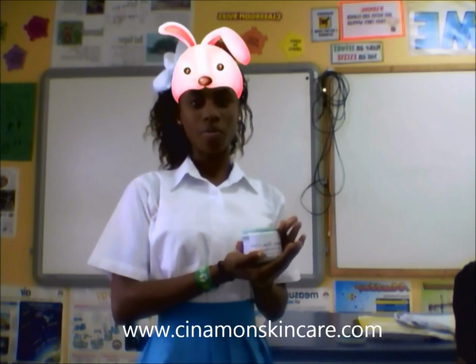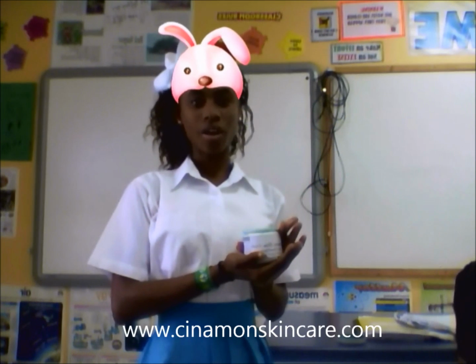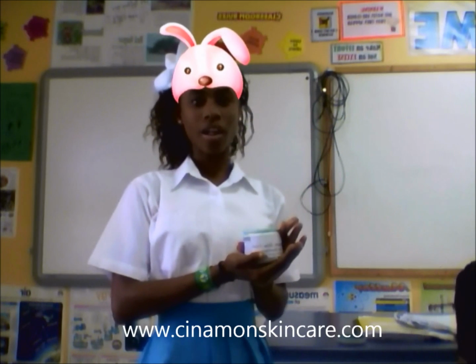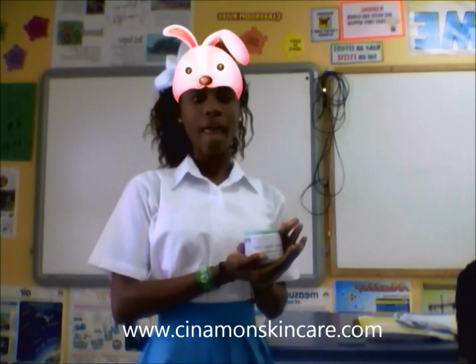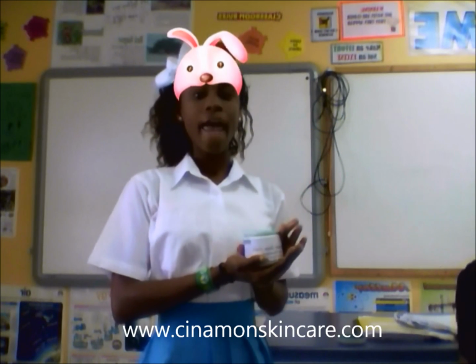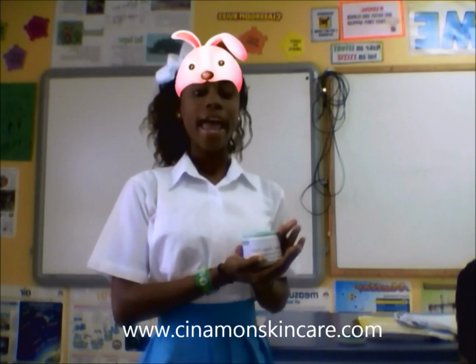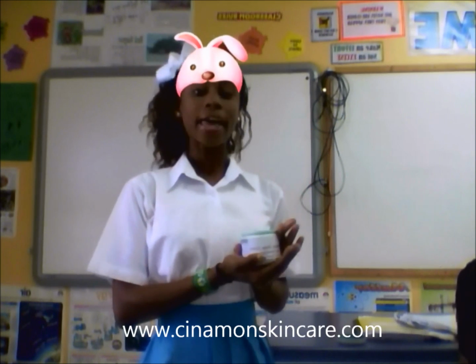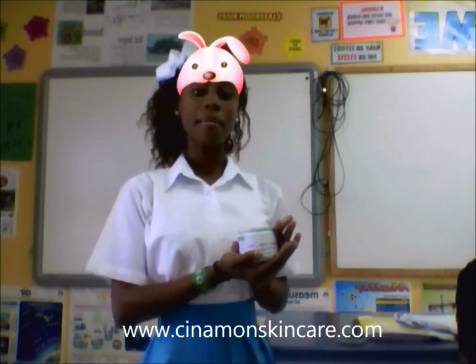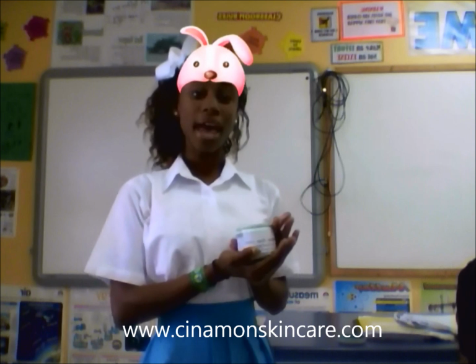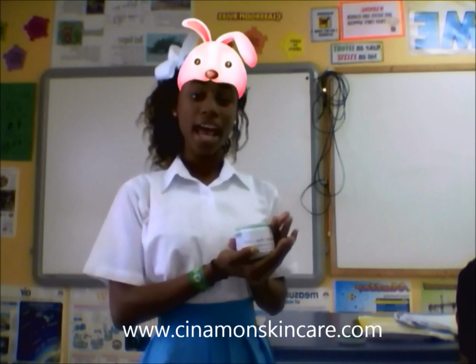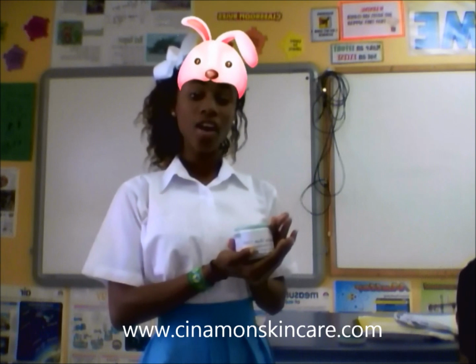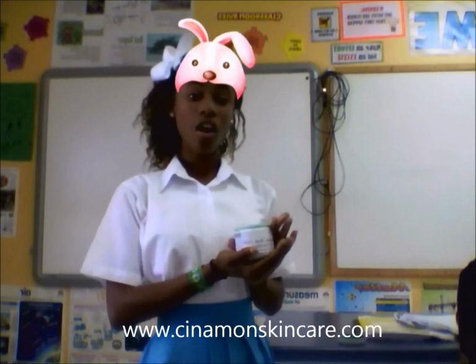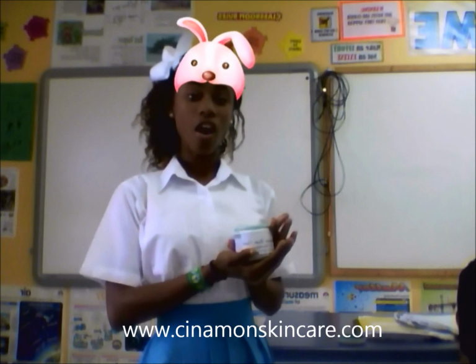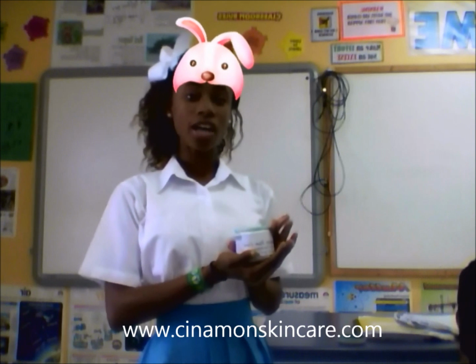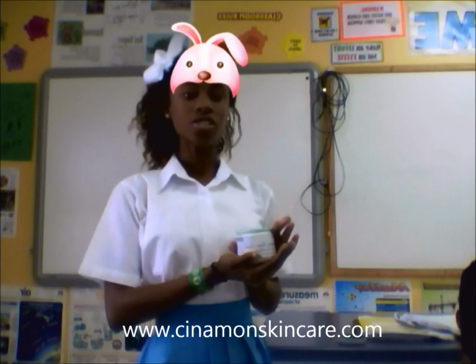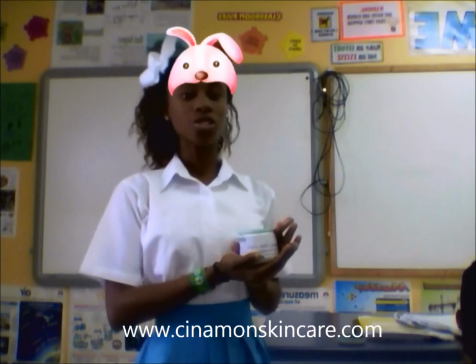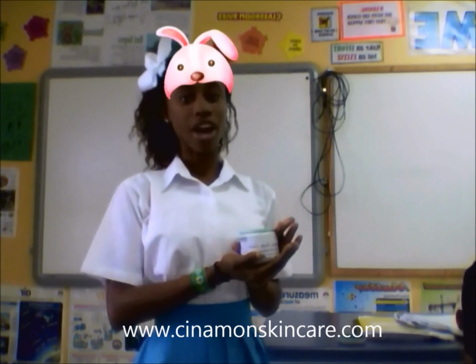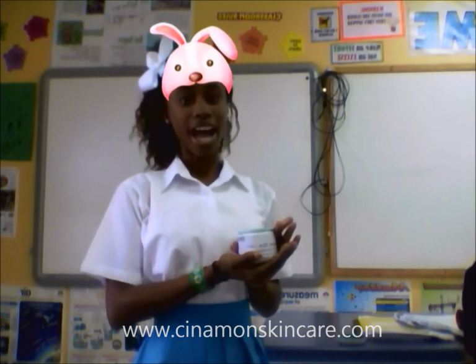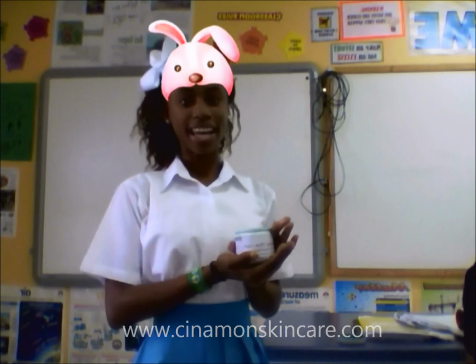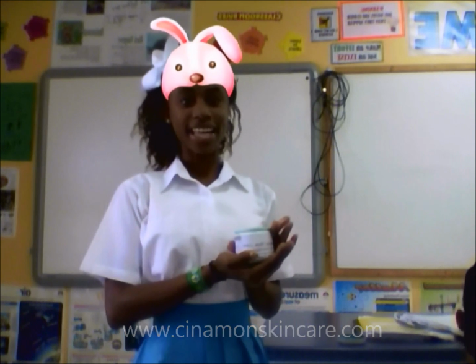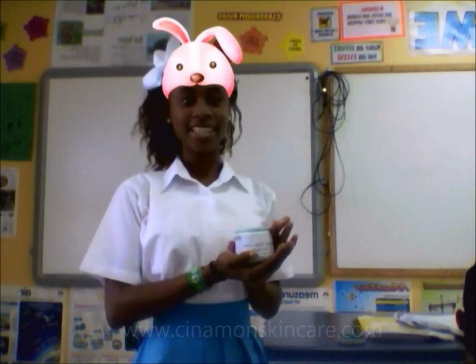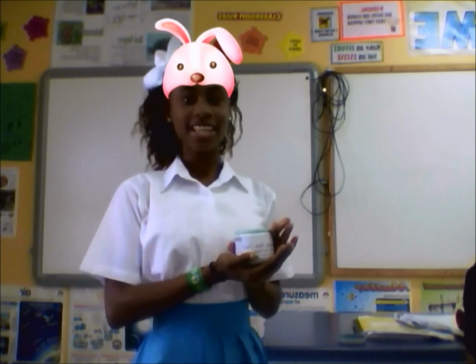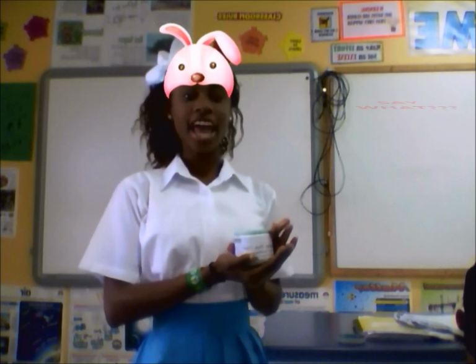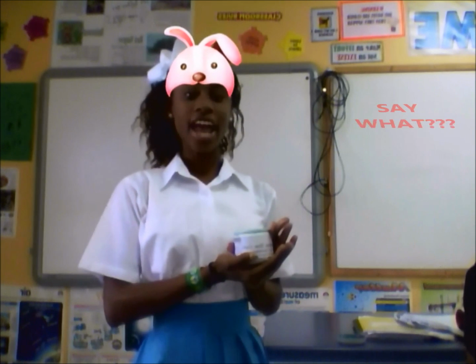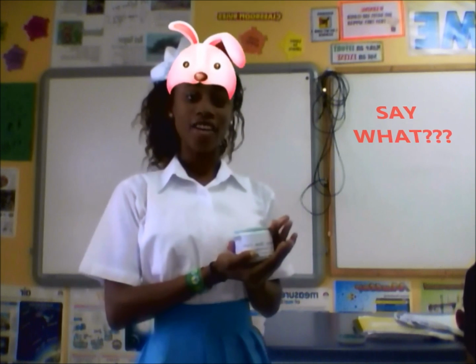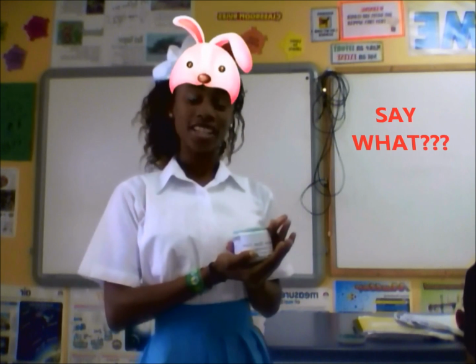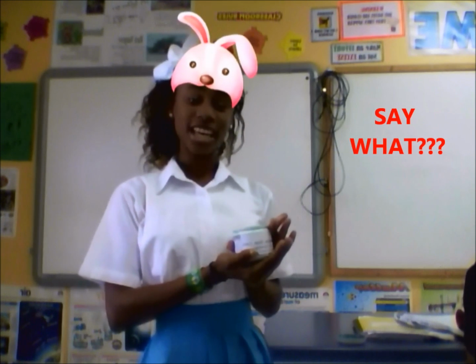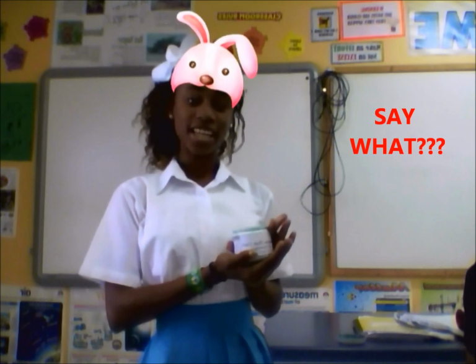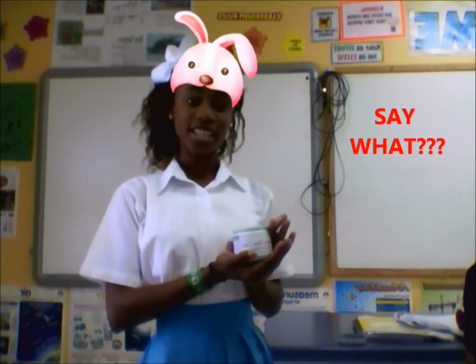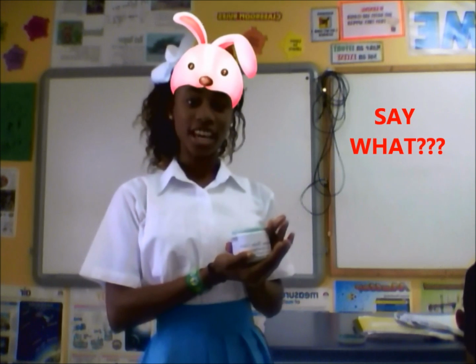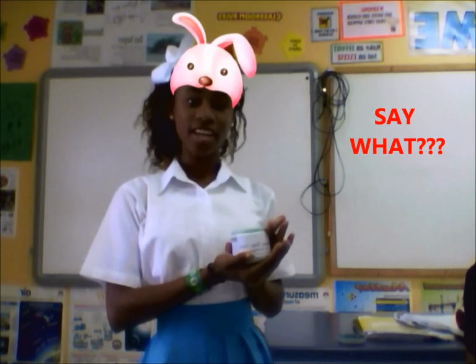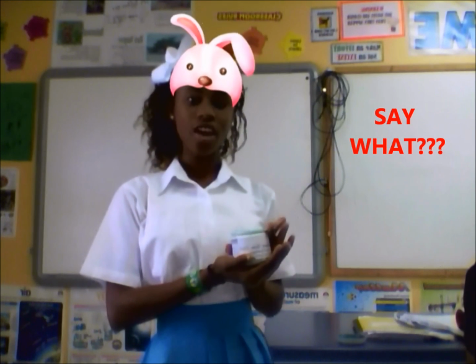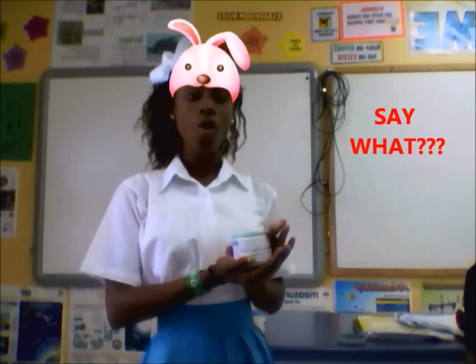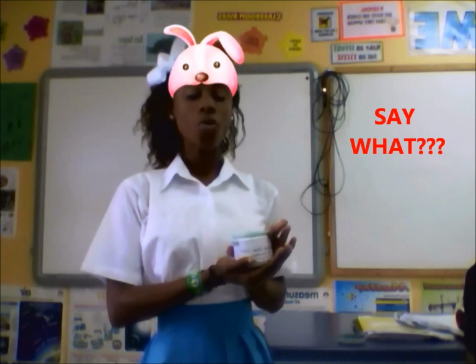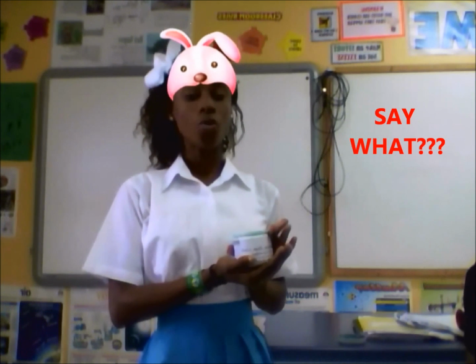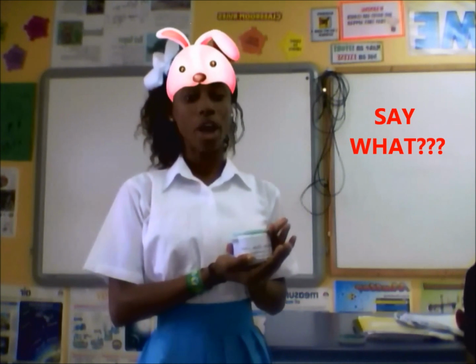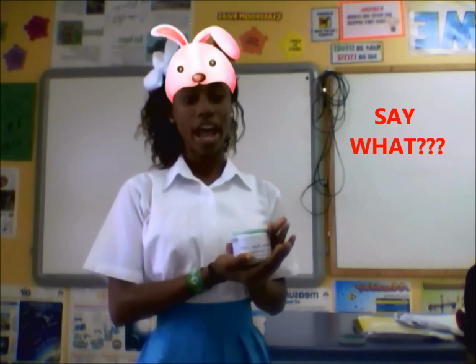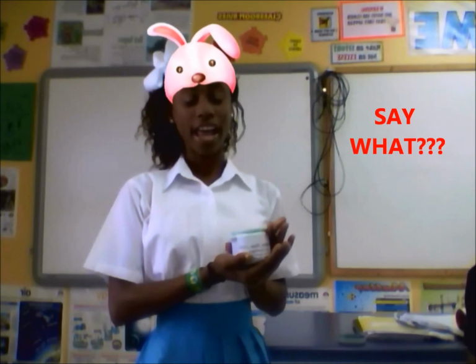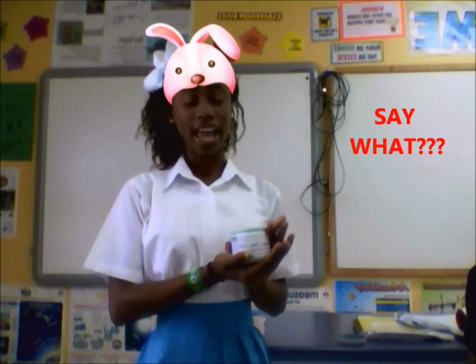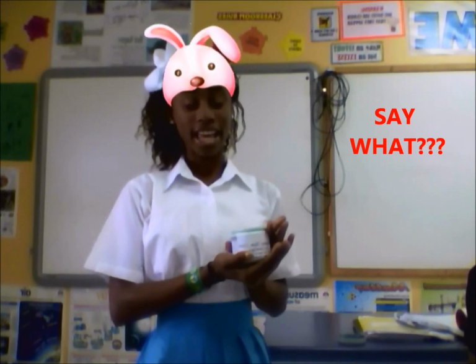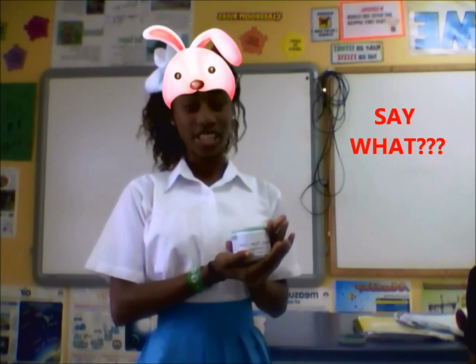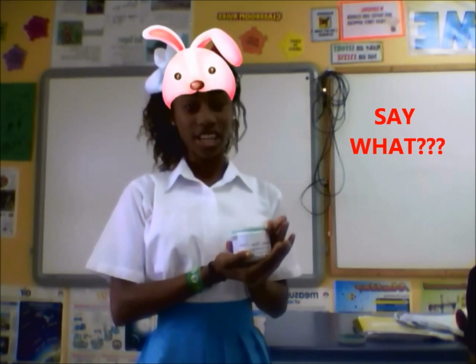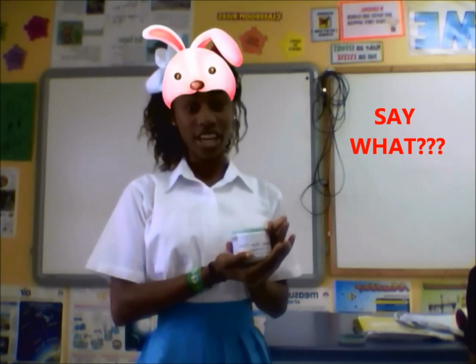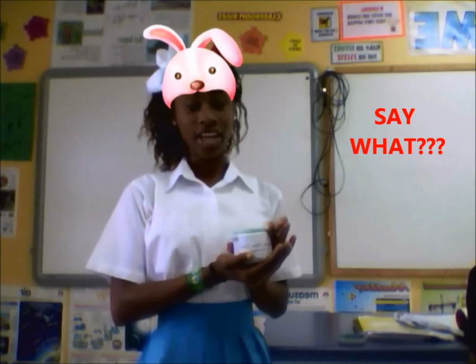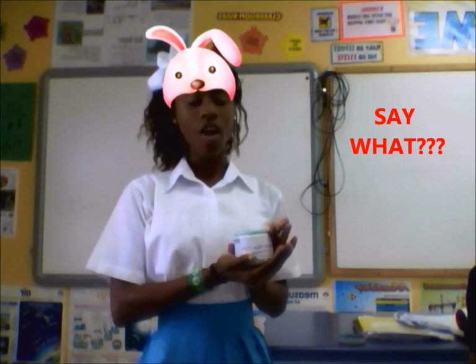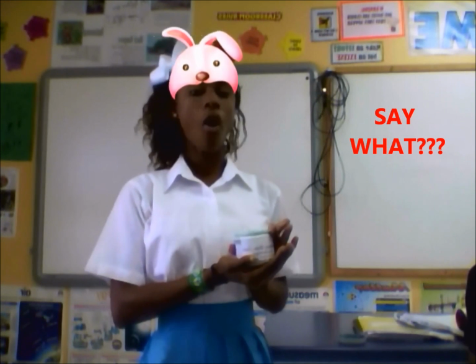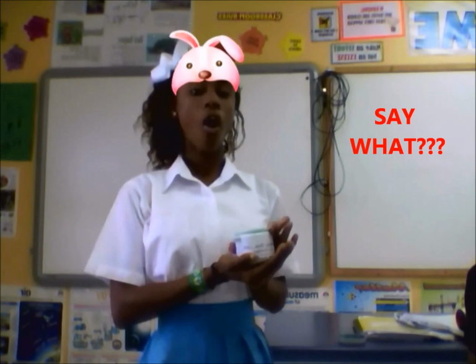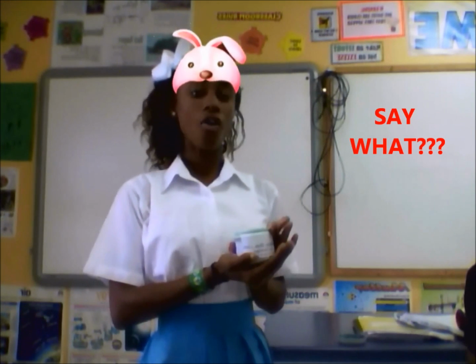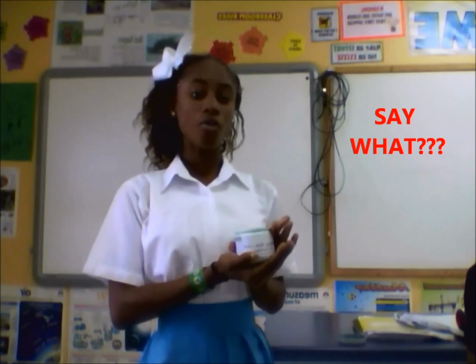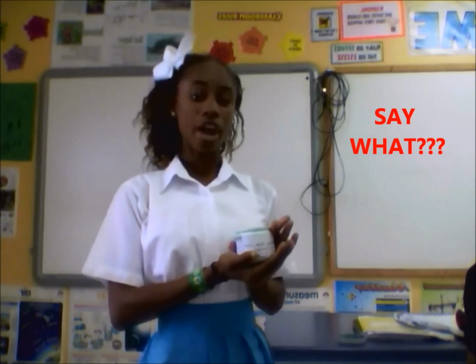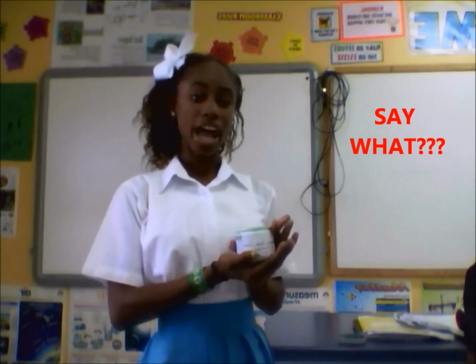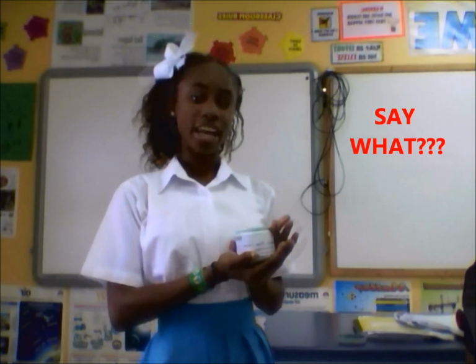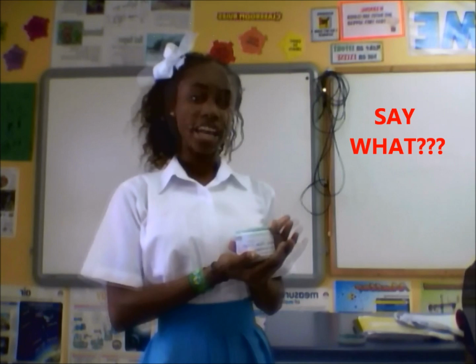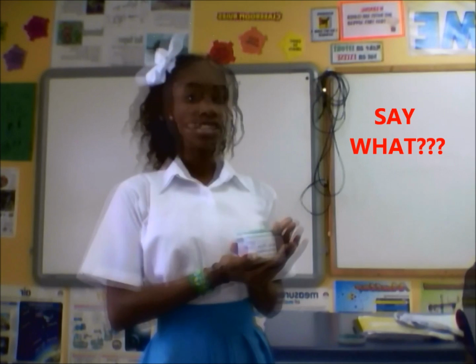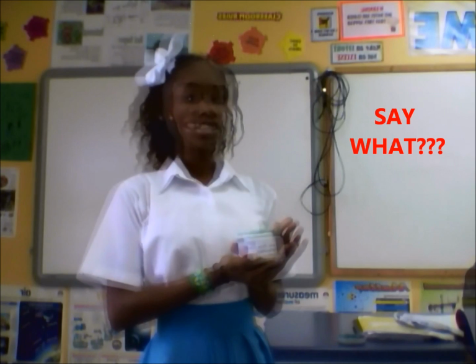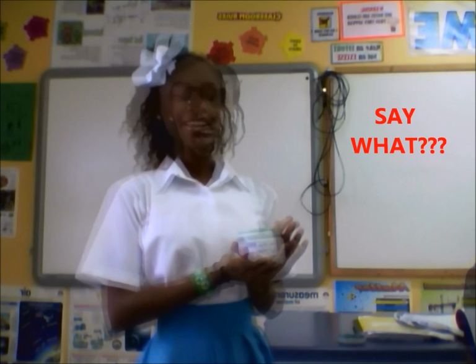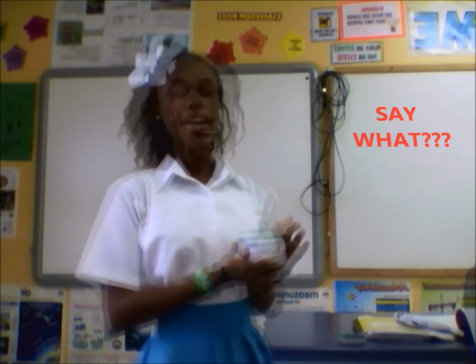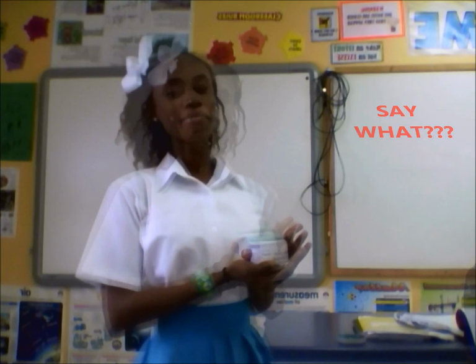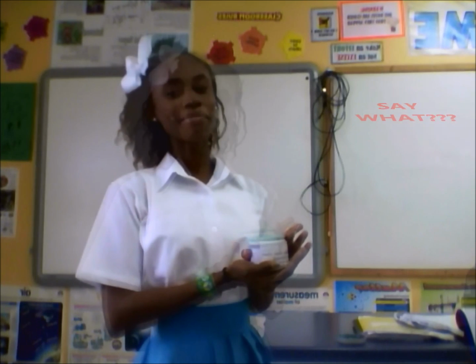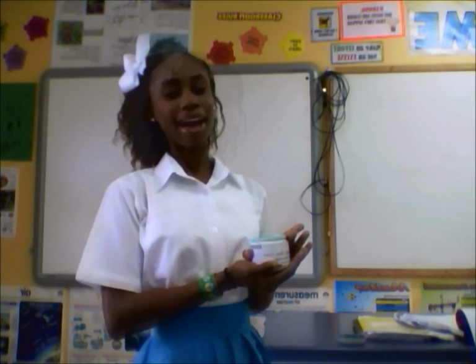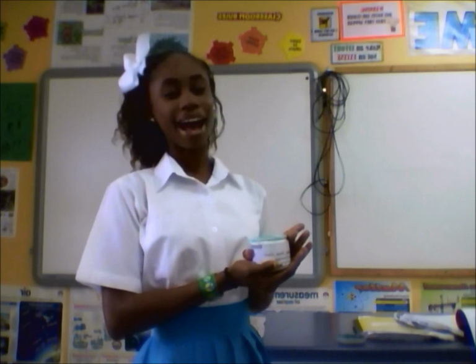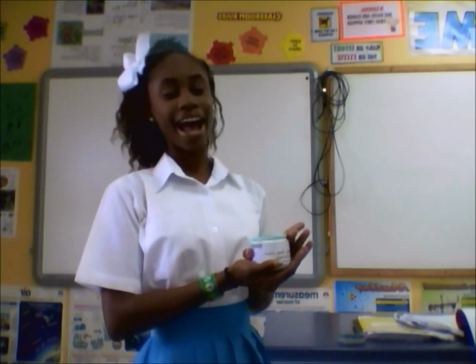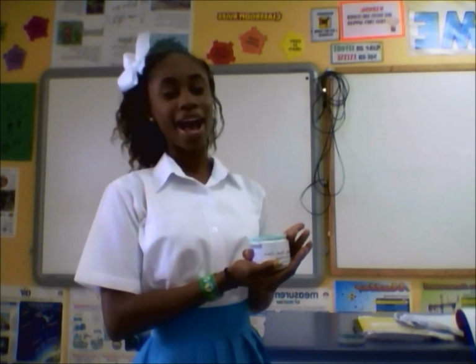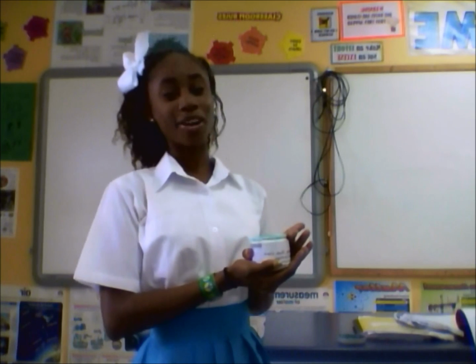It may cause dryness, irritation, itching, or redness to the skin. Buy our products.